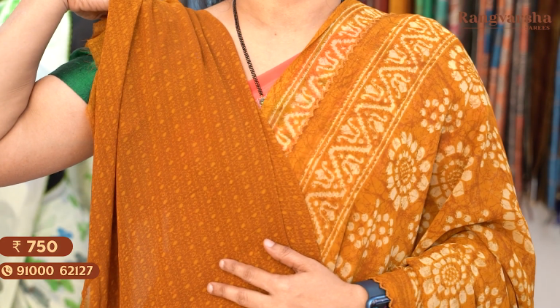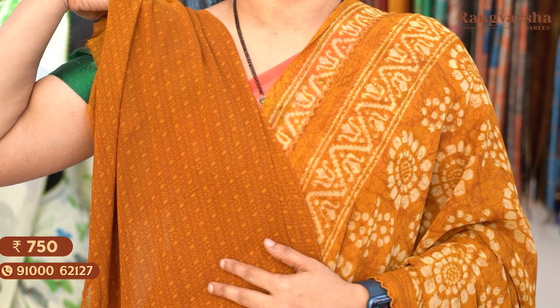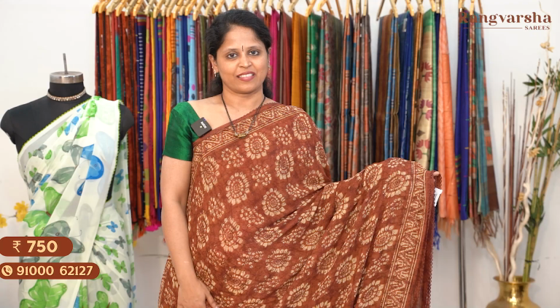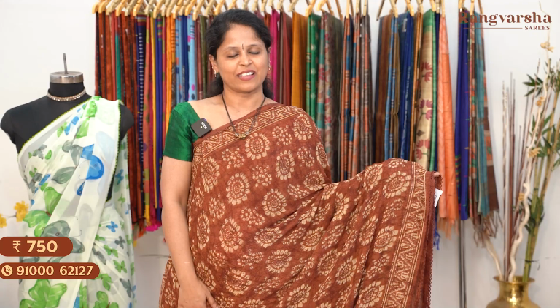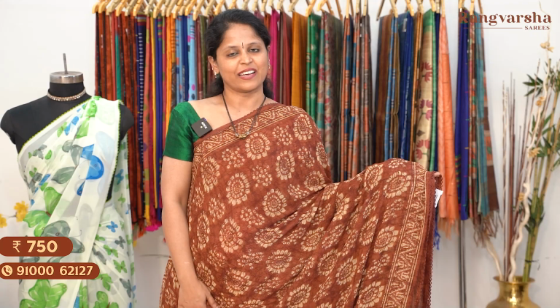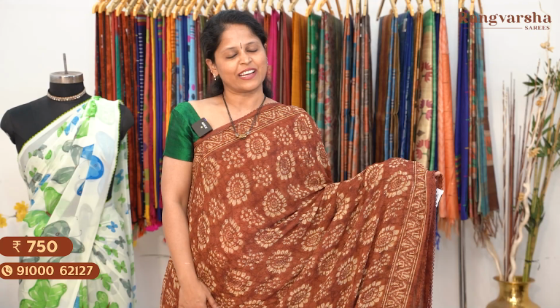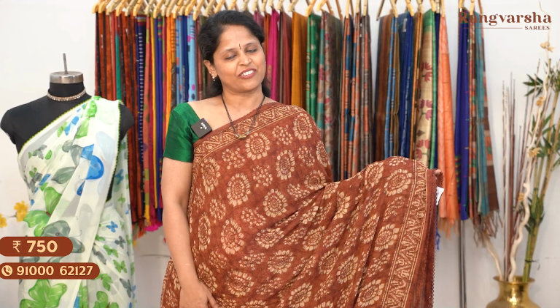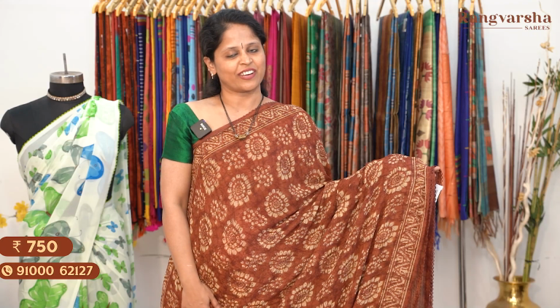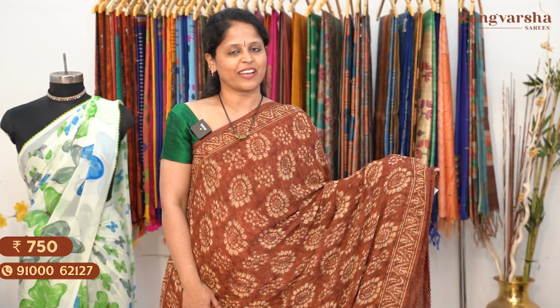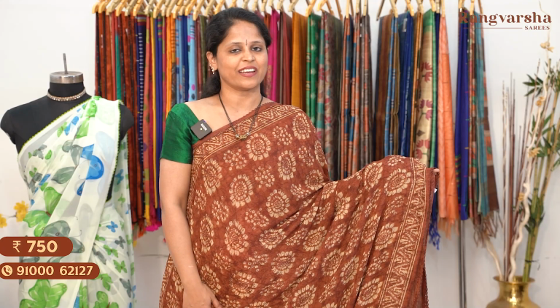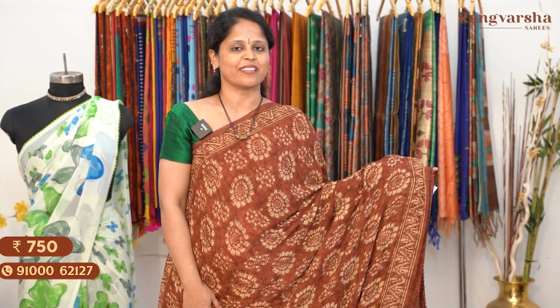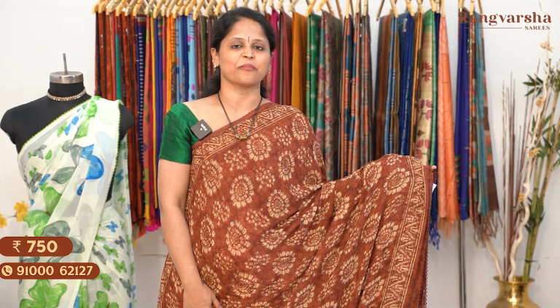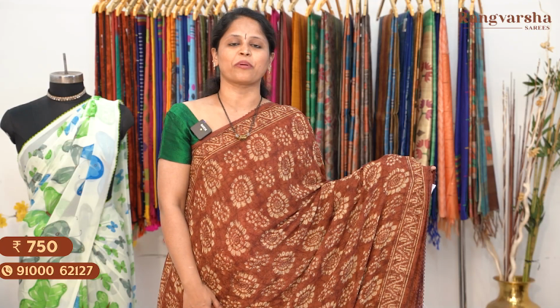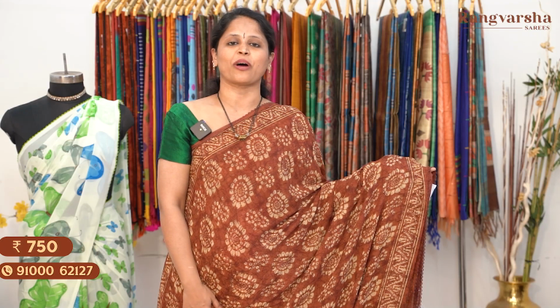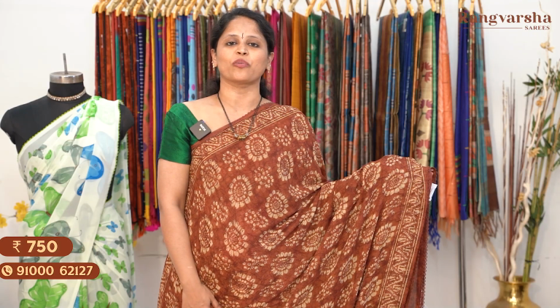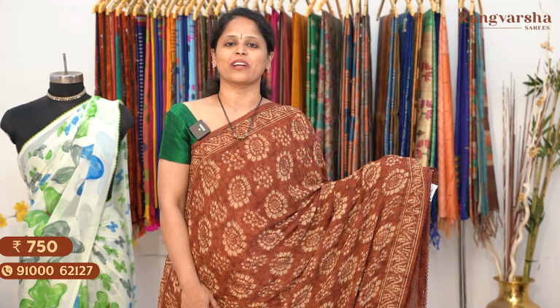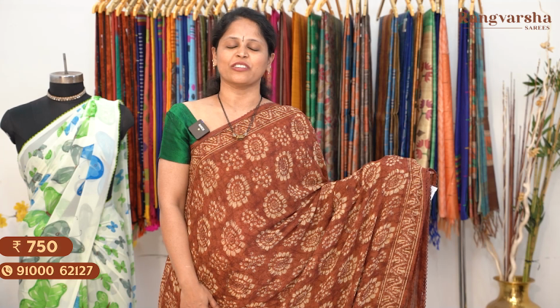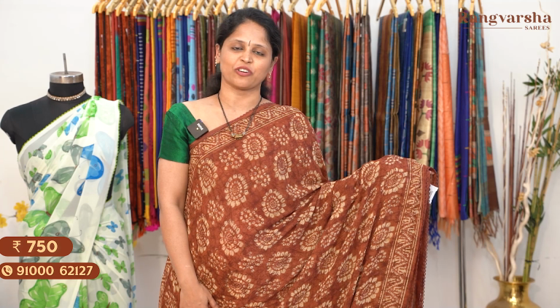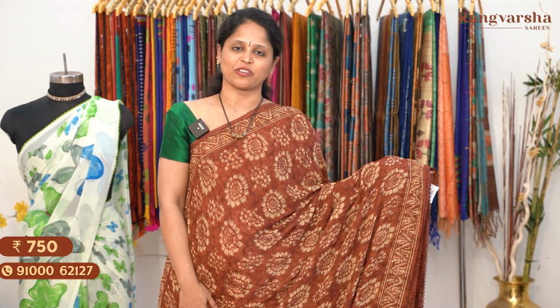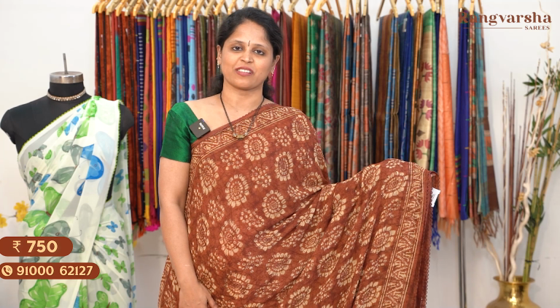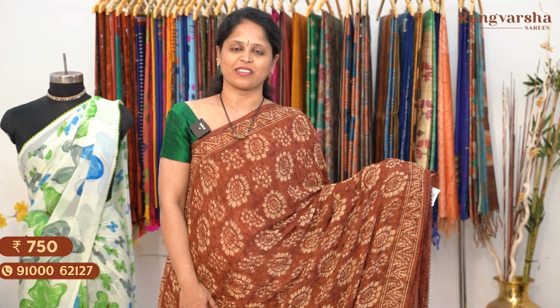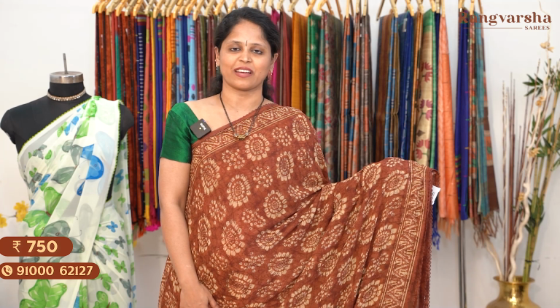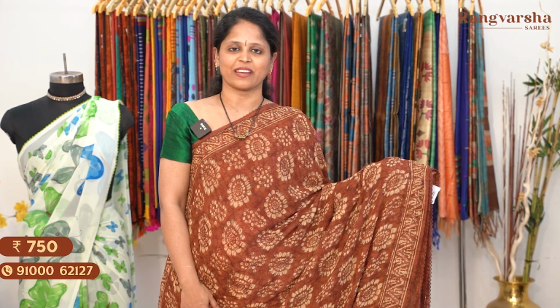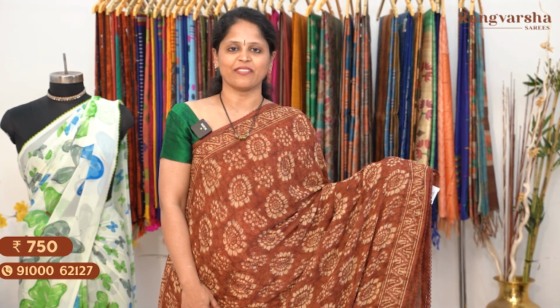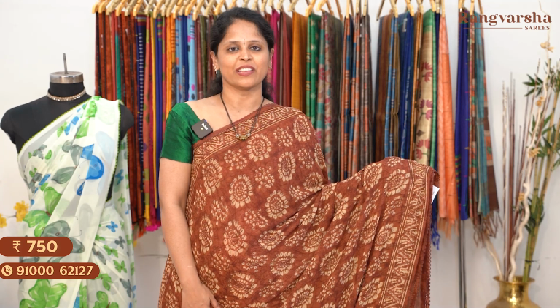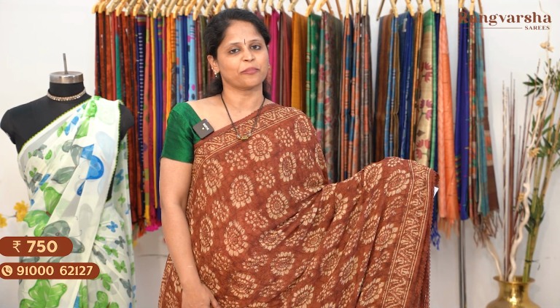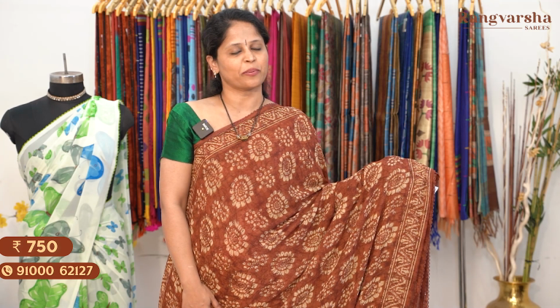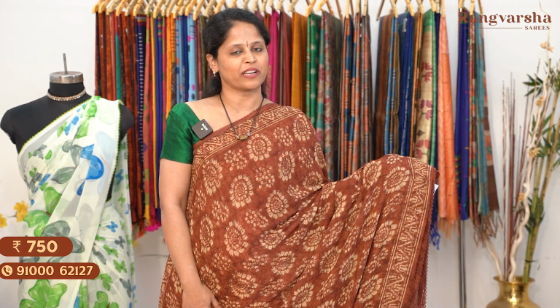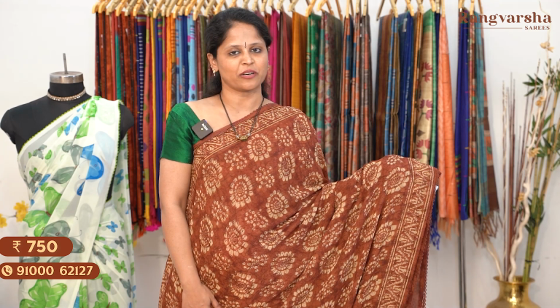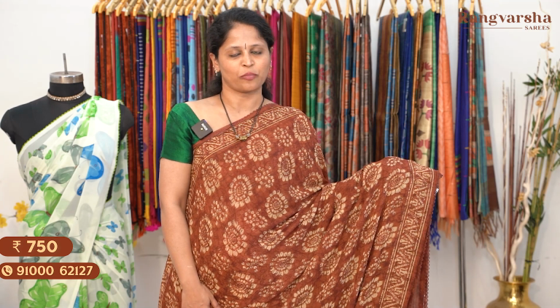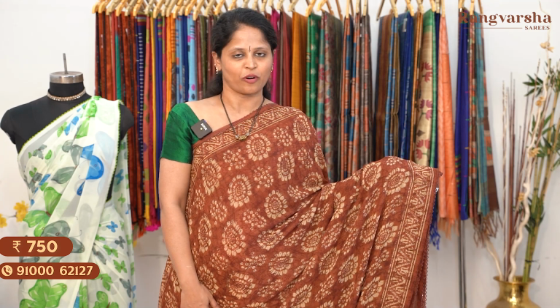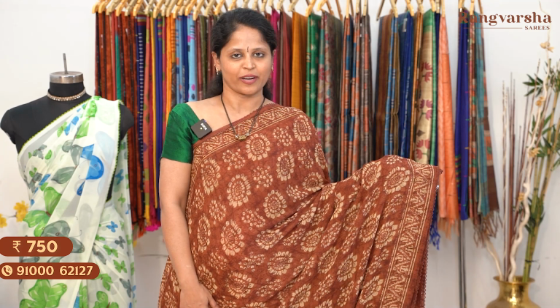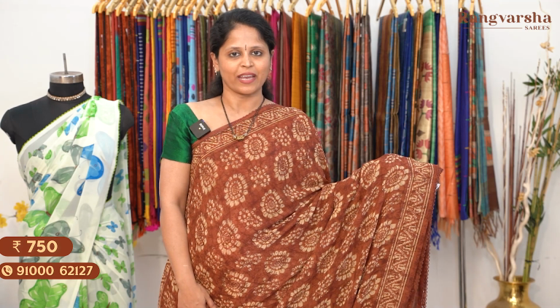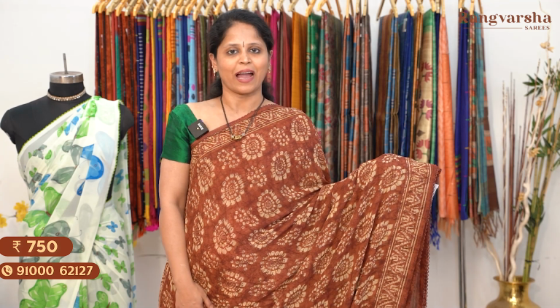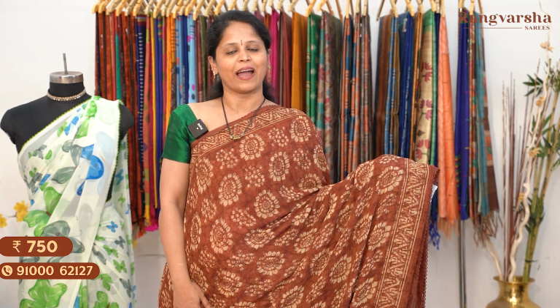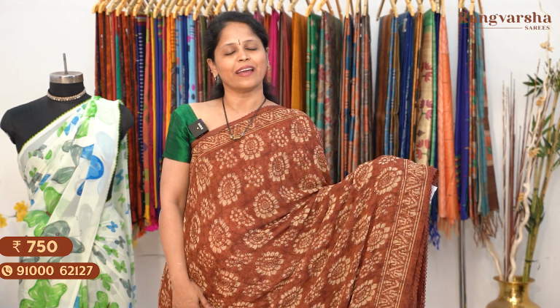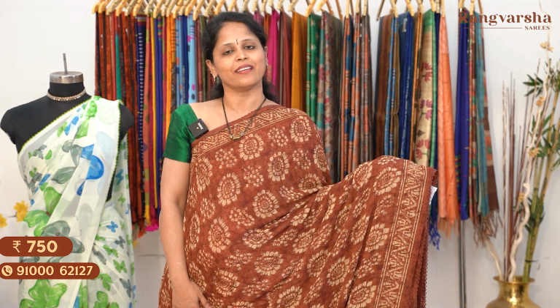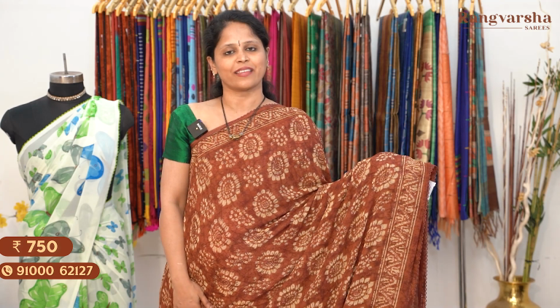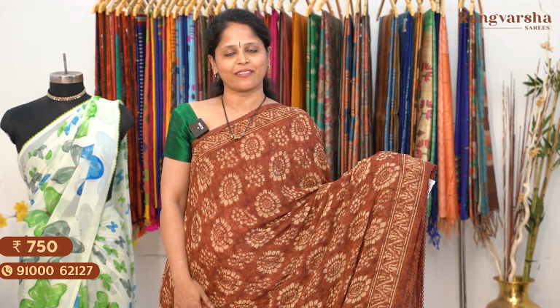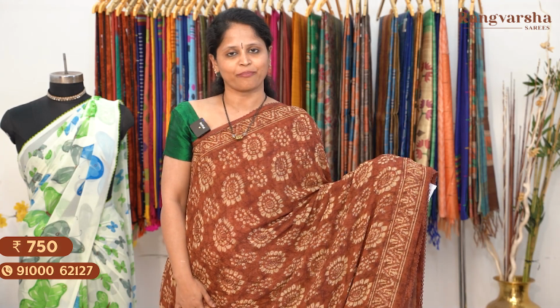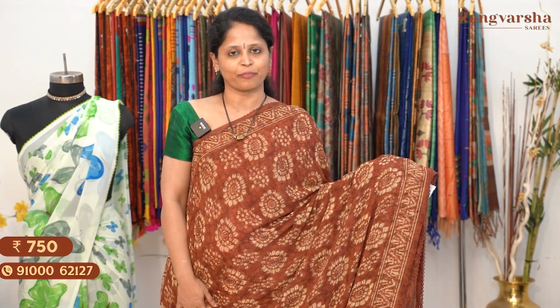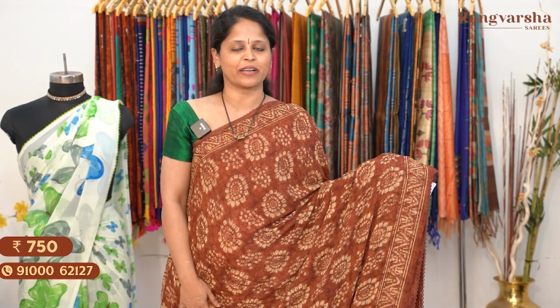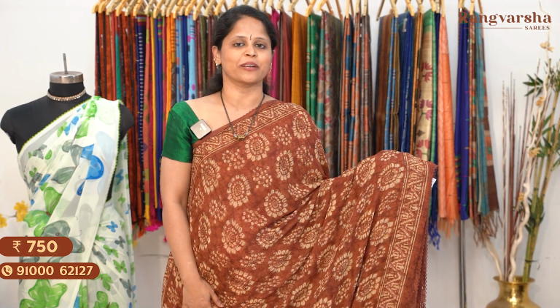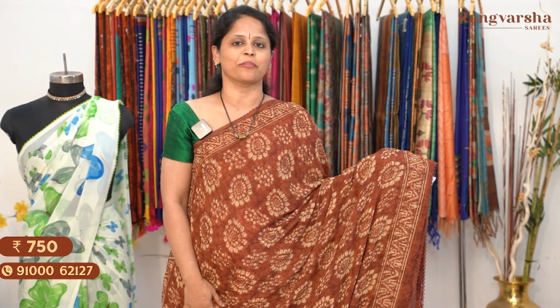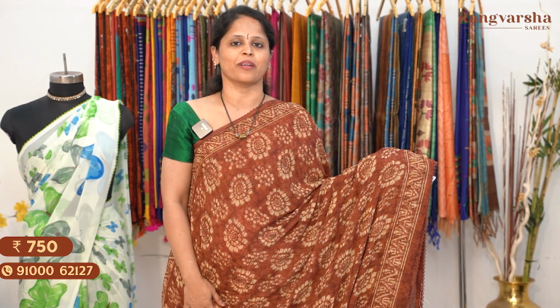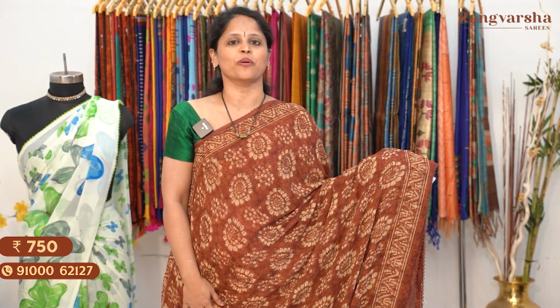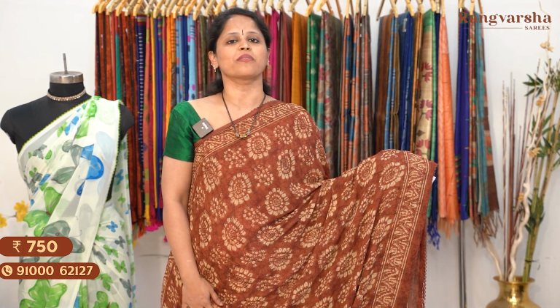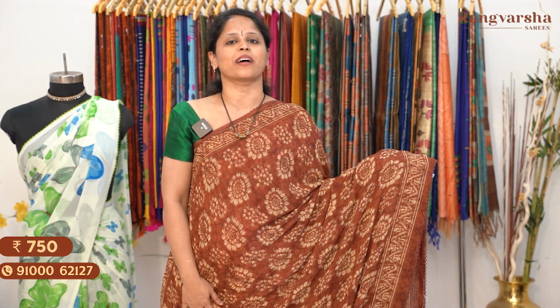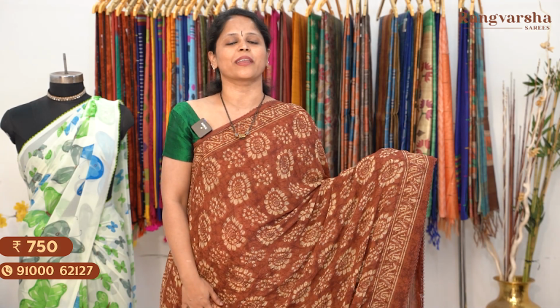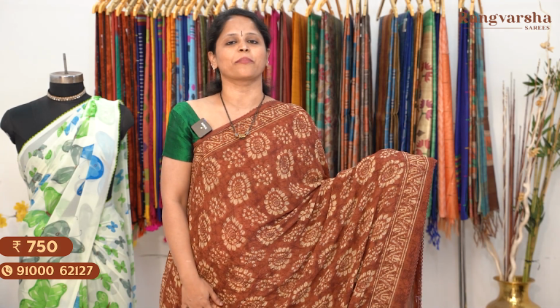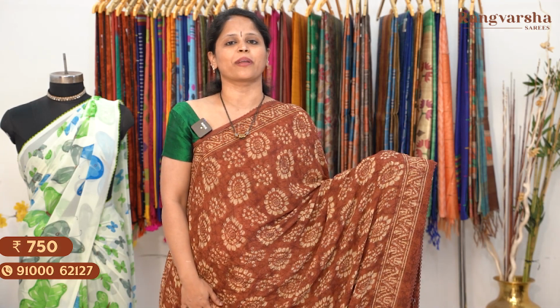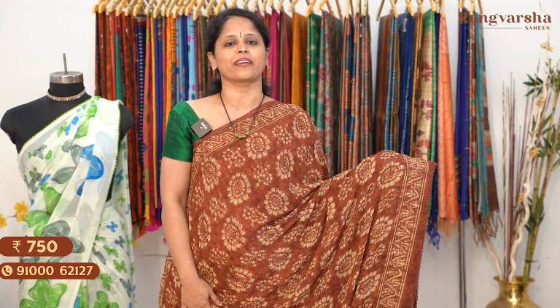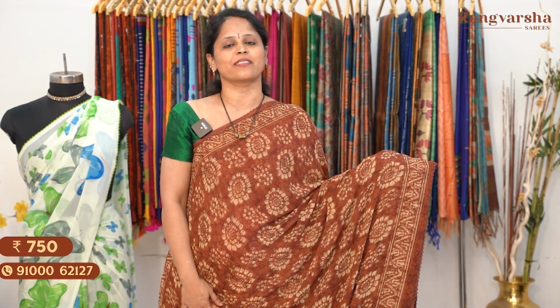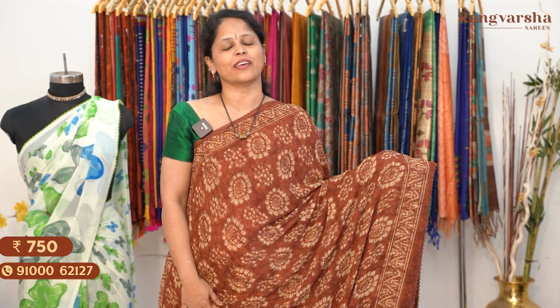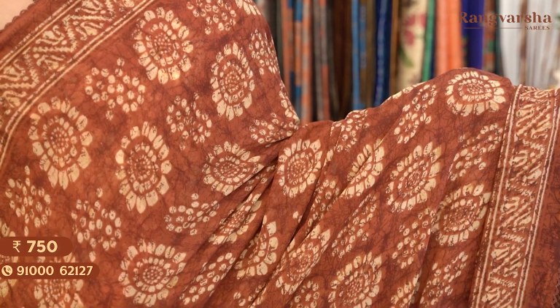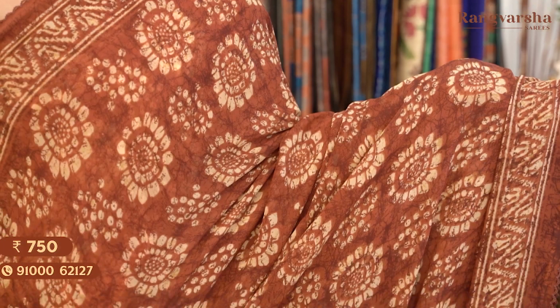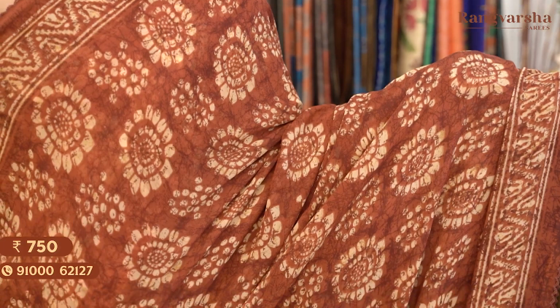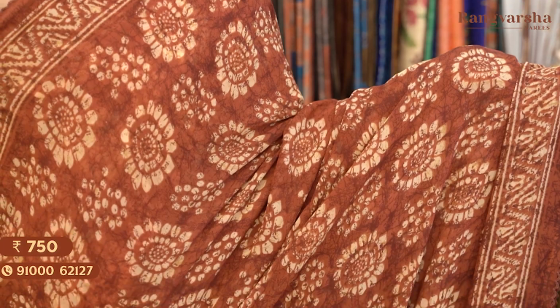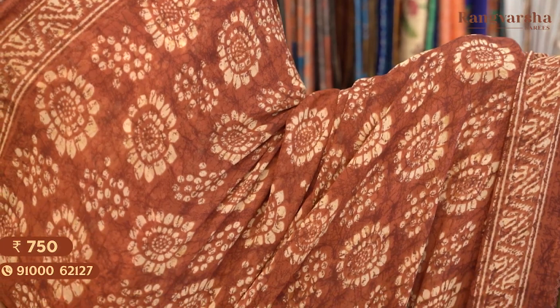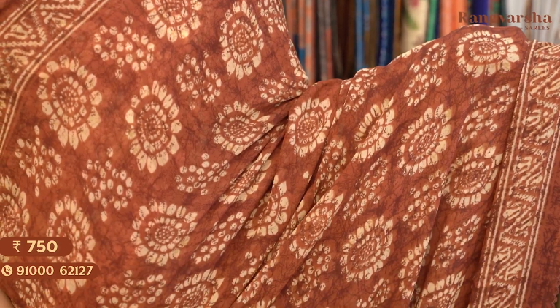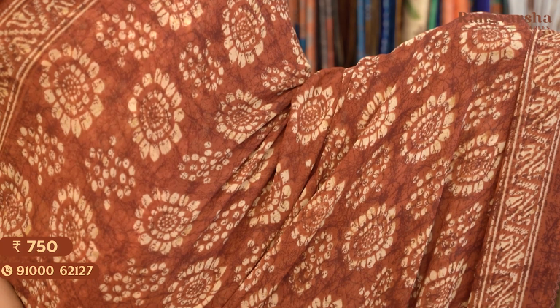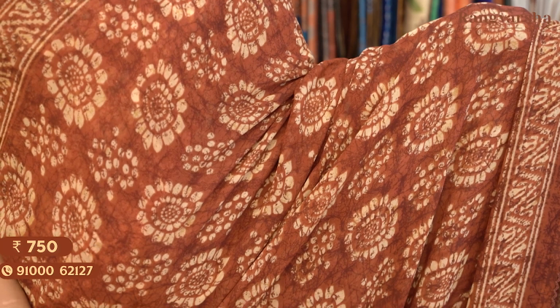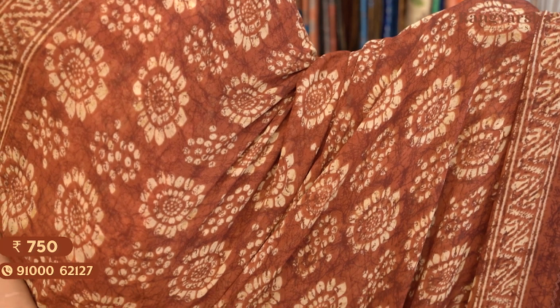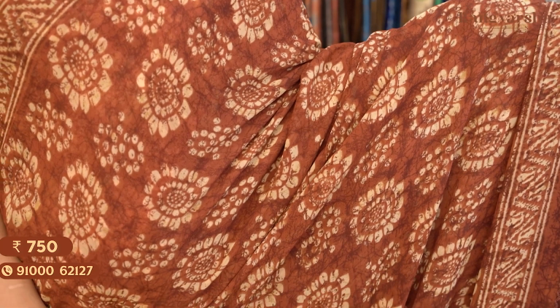The next shade is a brown colour Georgette saree with a printed body and a self printed blouse. Saree price: Rs. 750, free shipping.